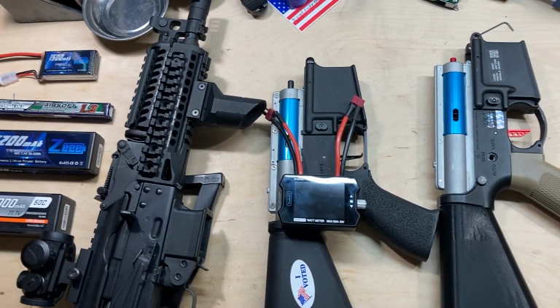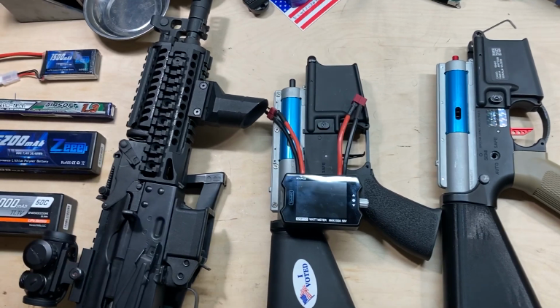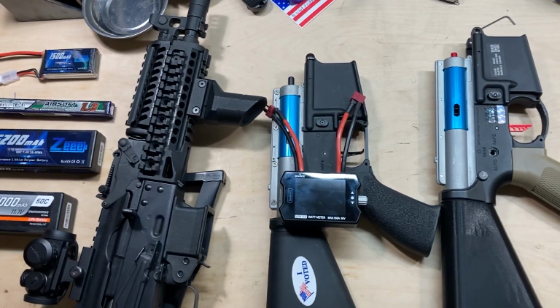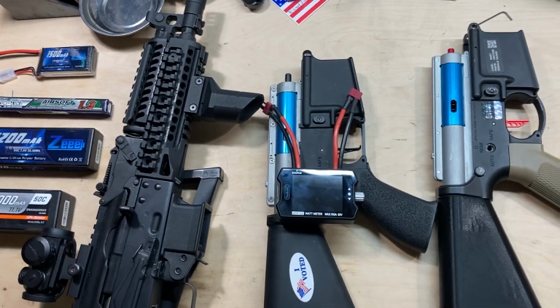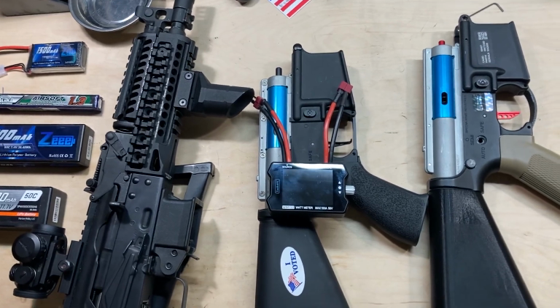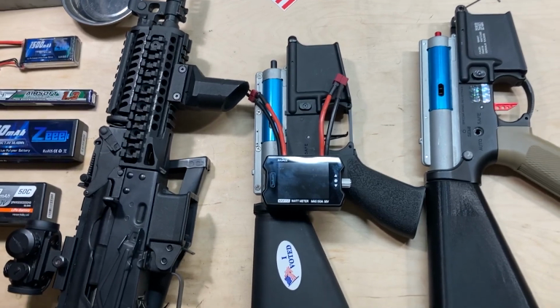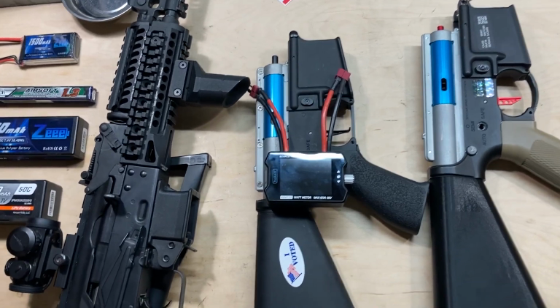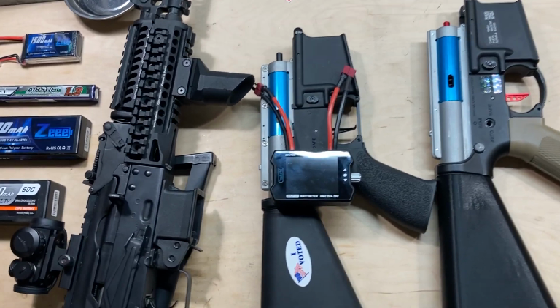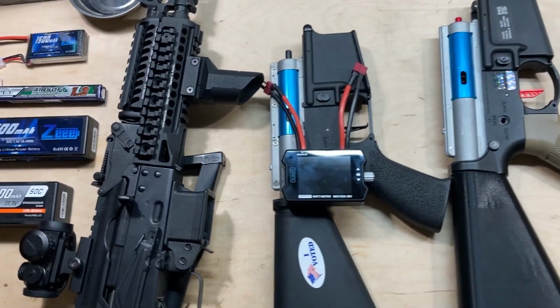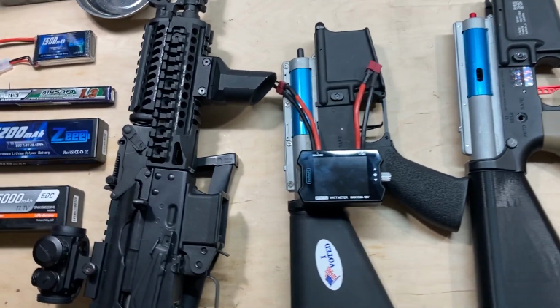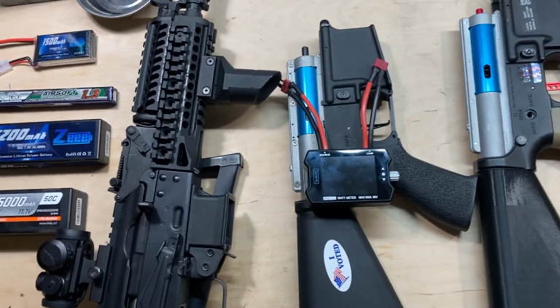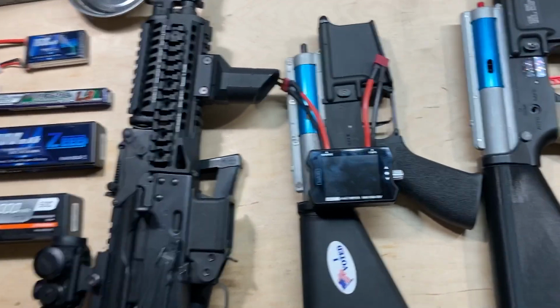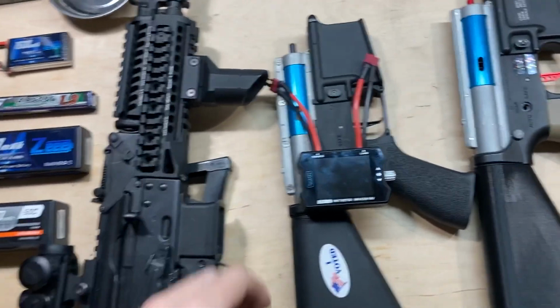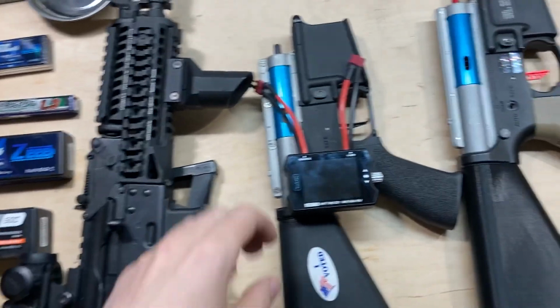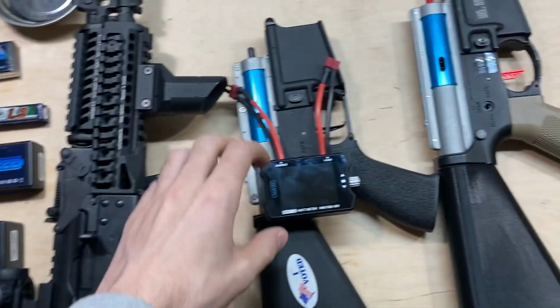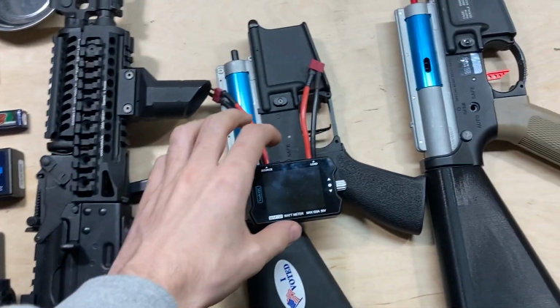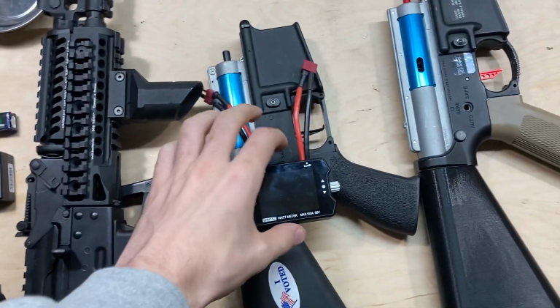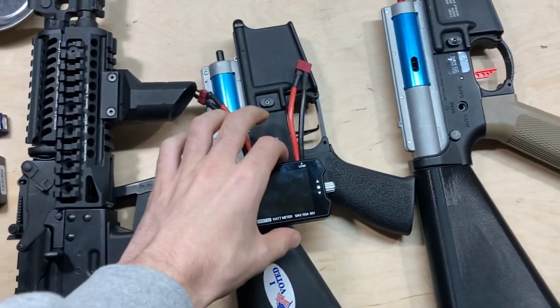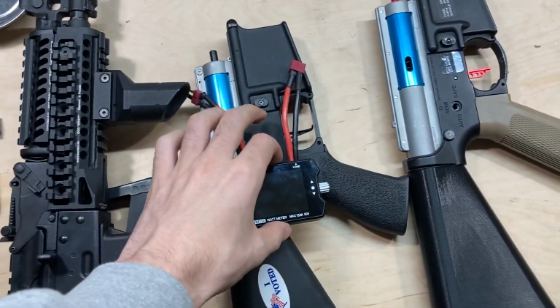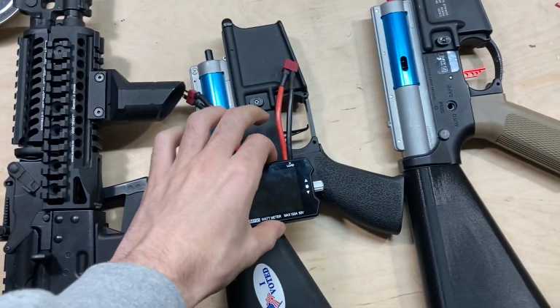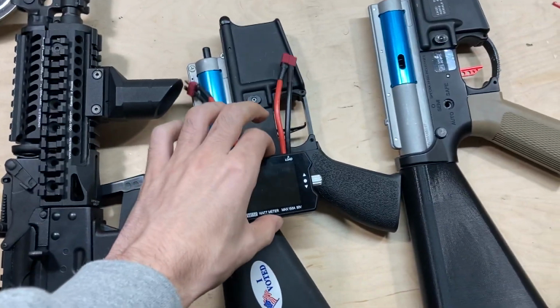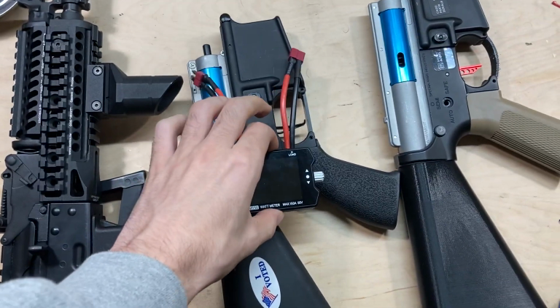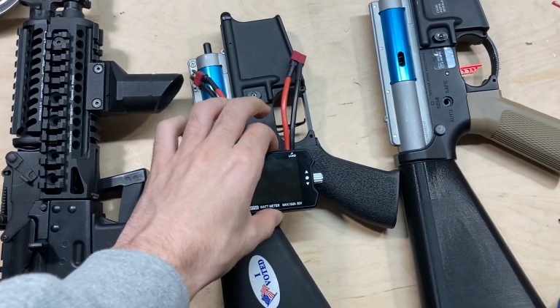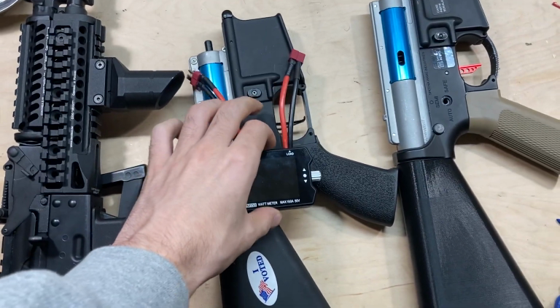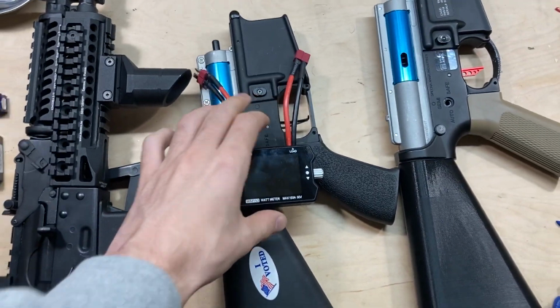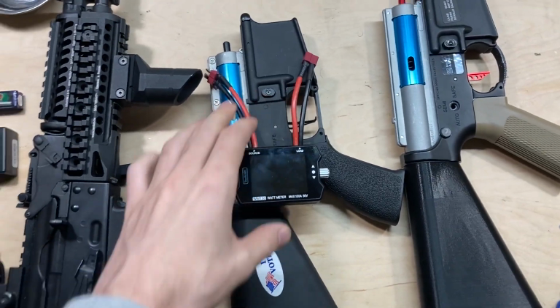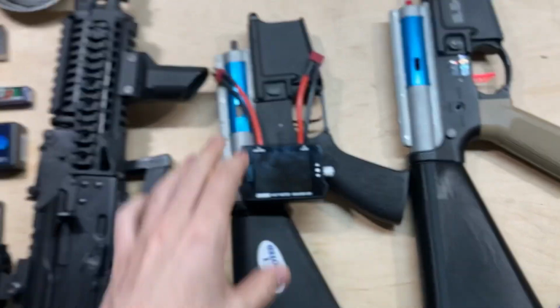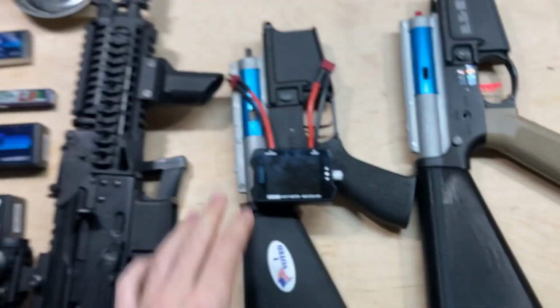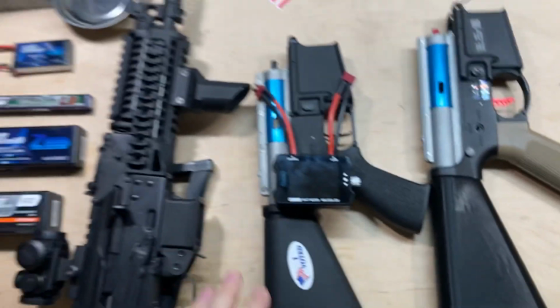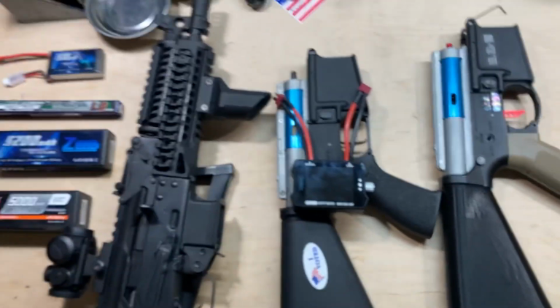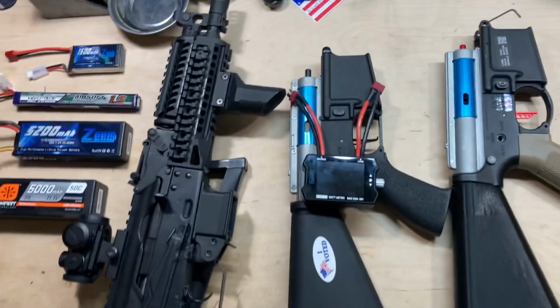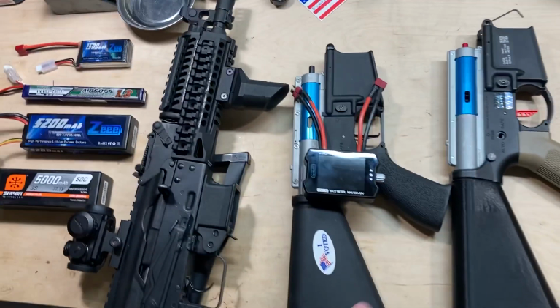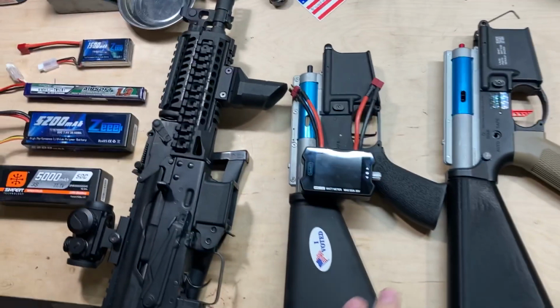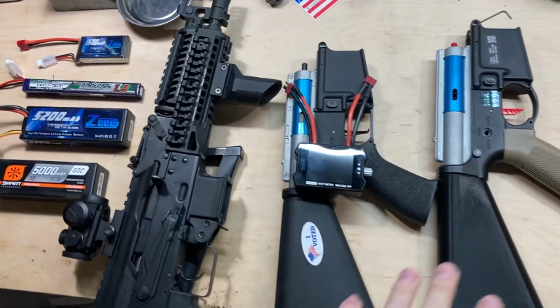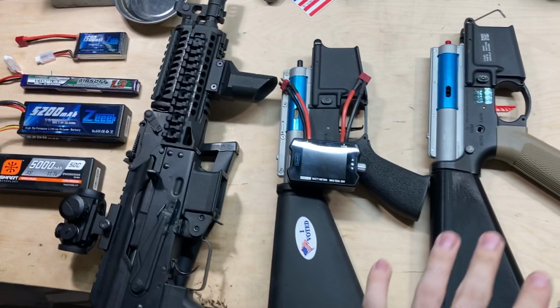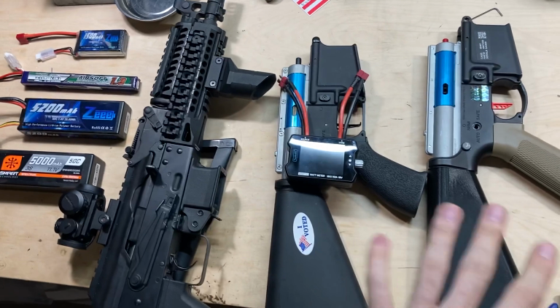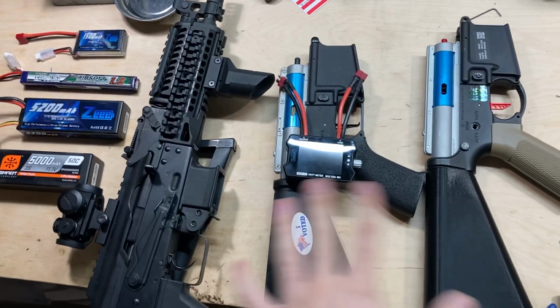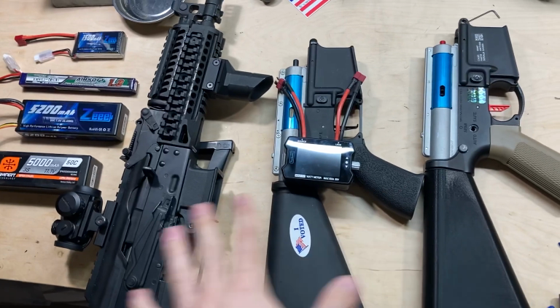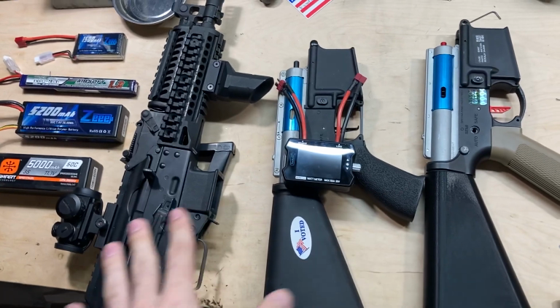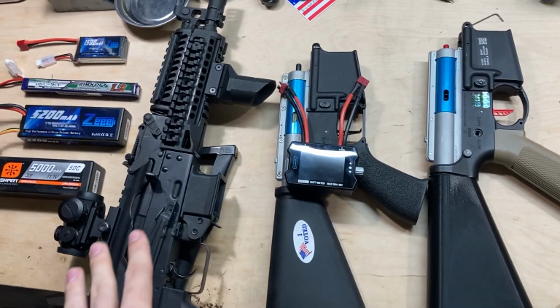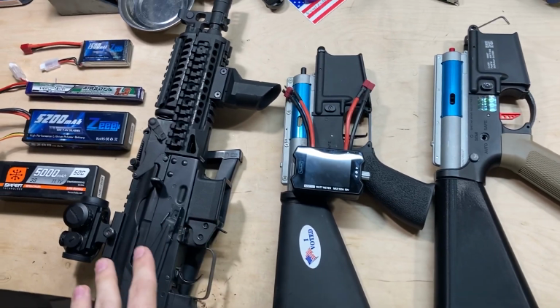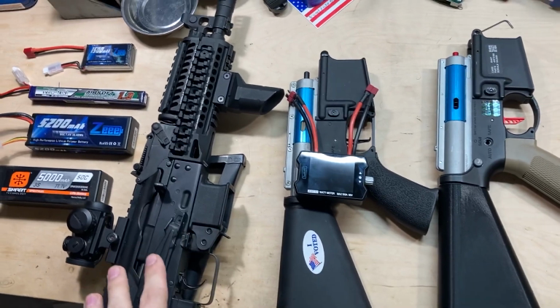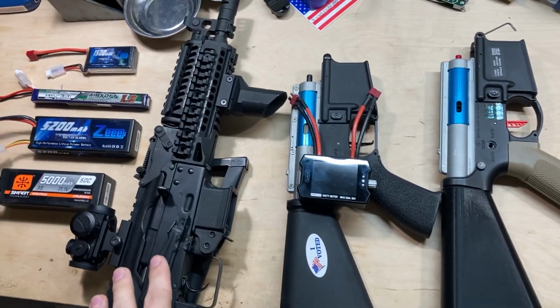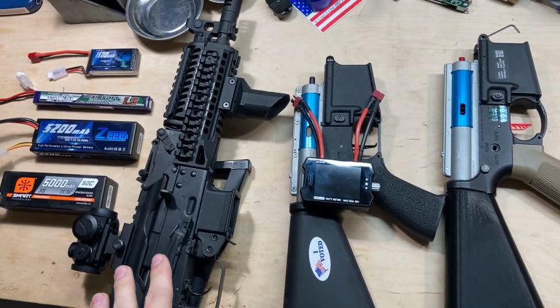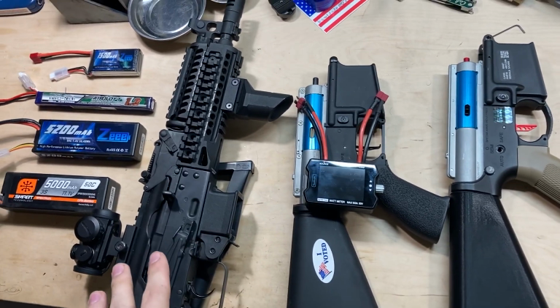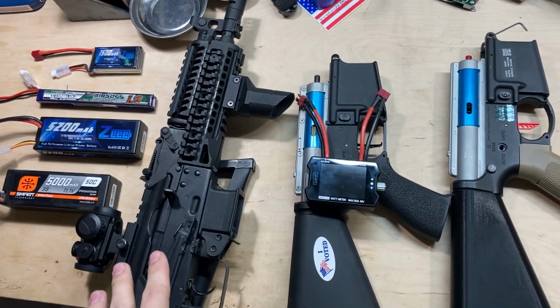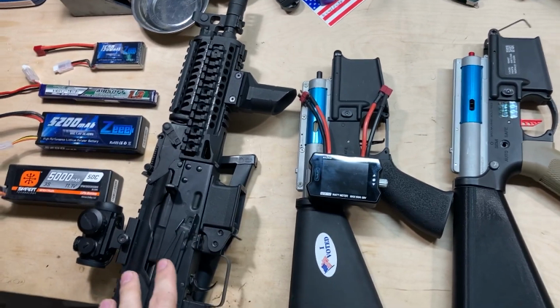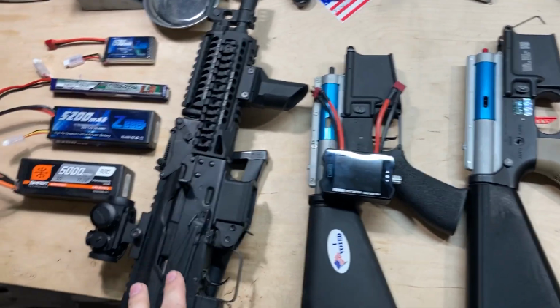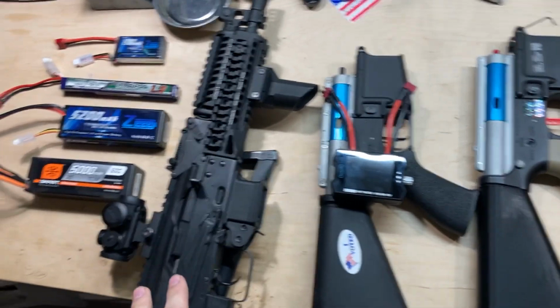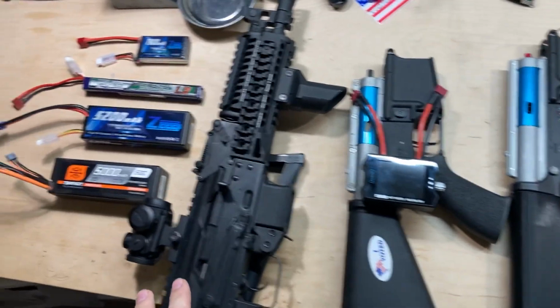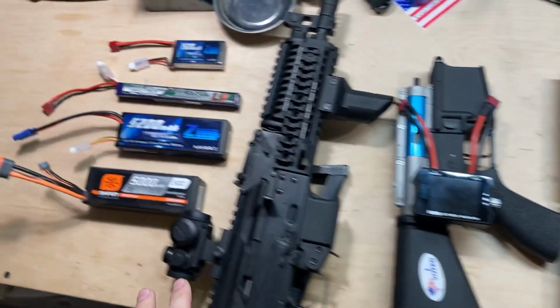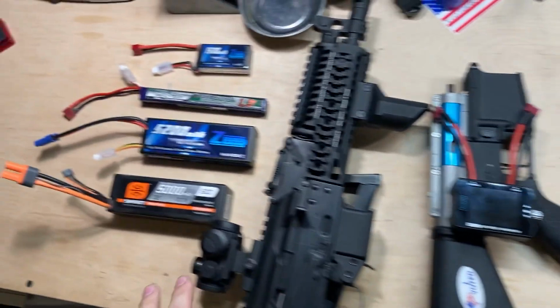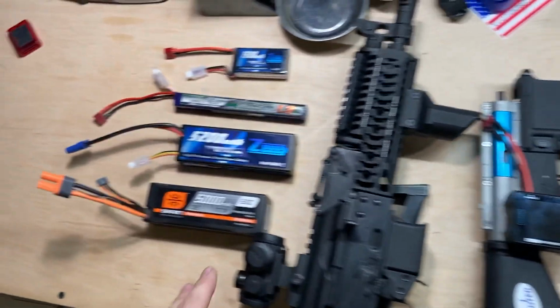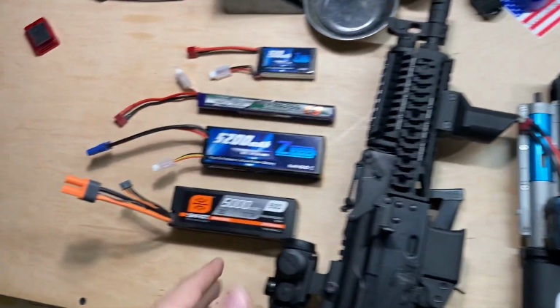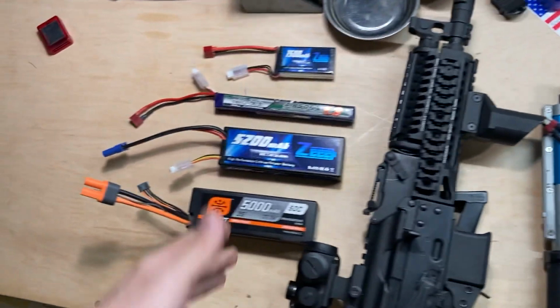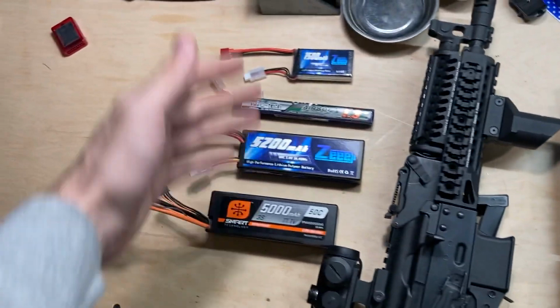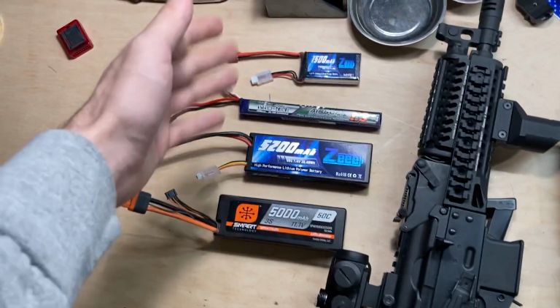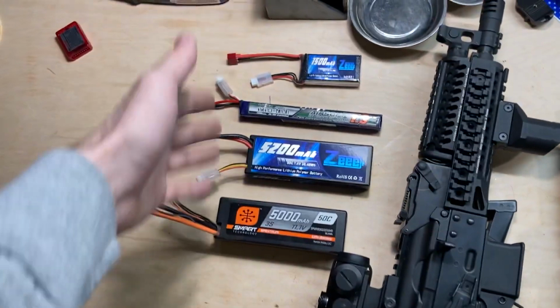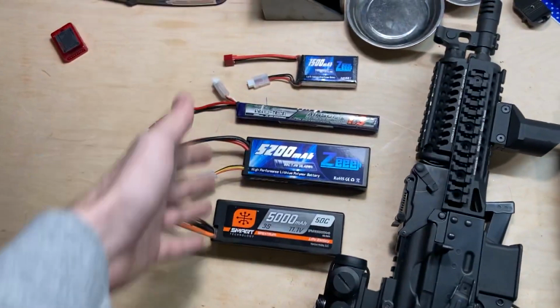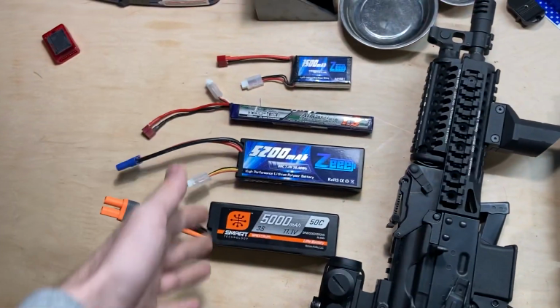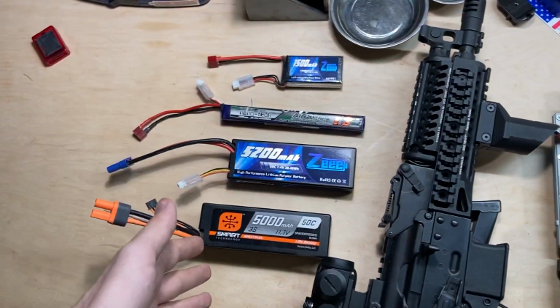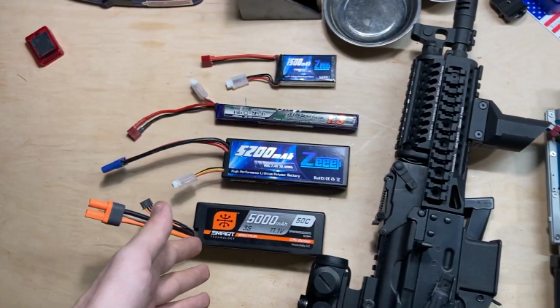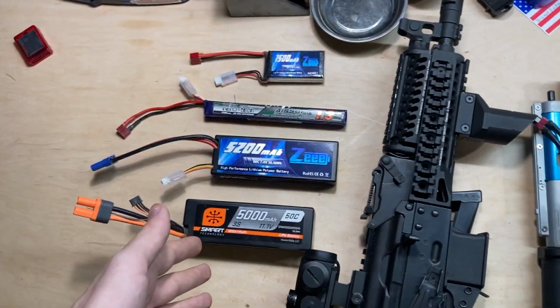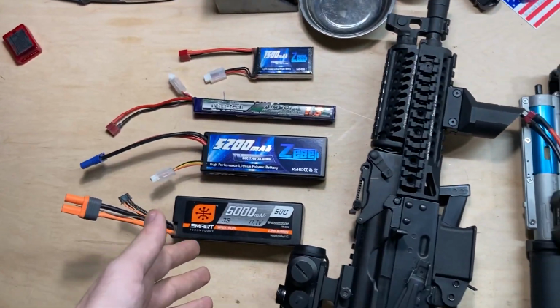Today is round two with this watt meter. I'm going to test it with all the AEGs I have right now with a variety of batteries.